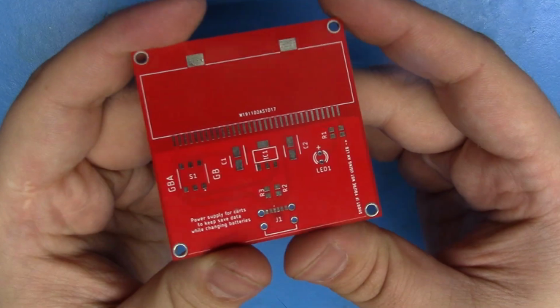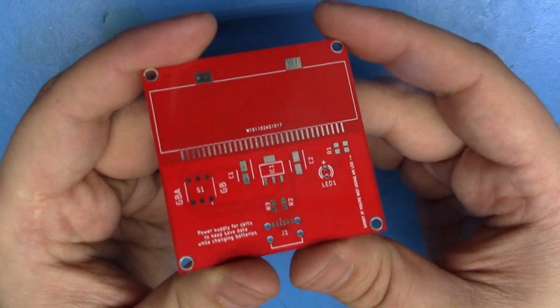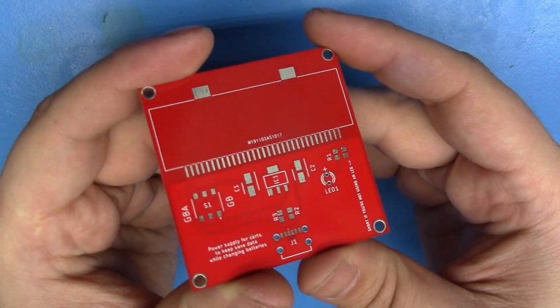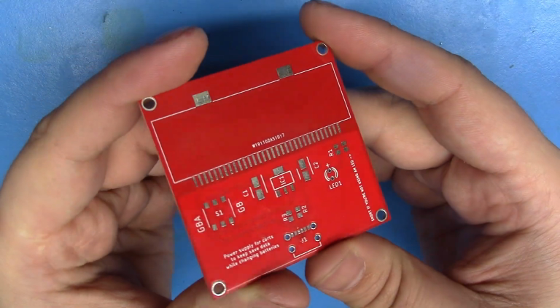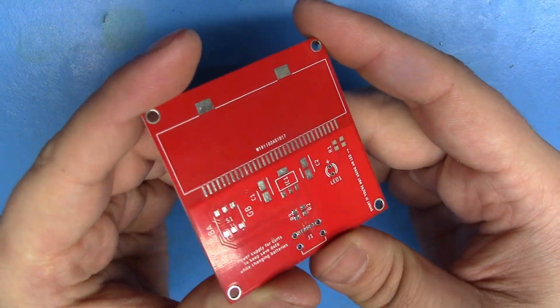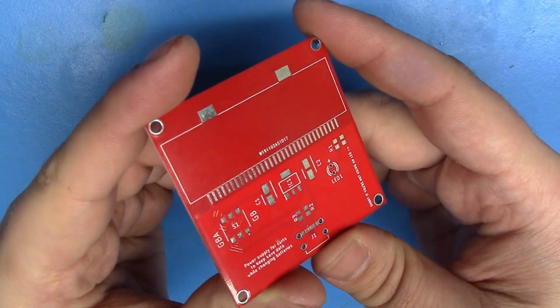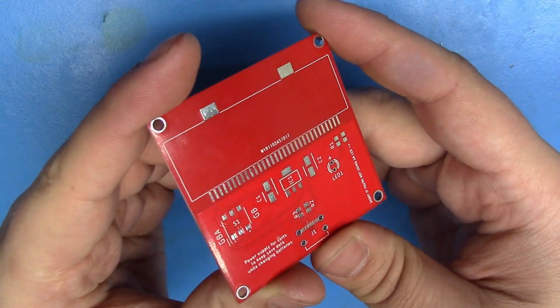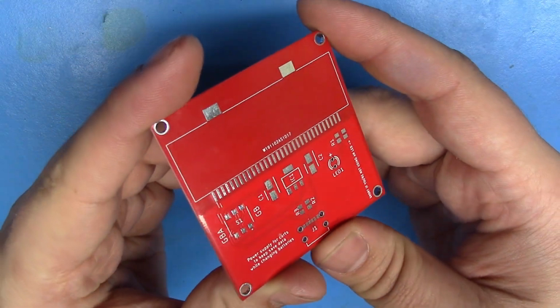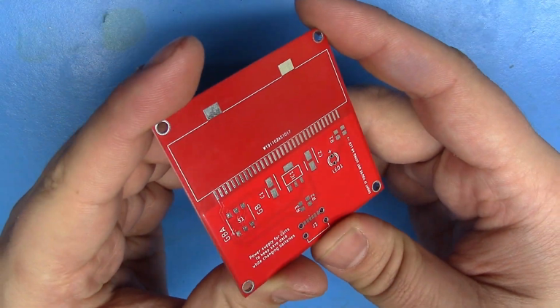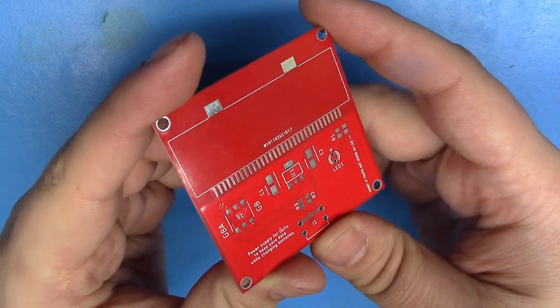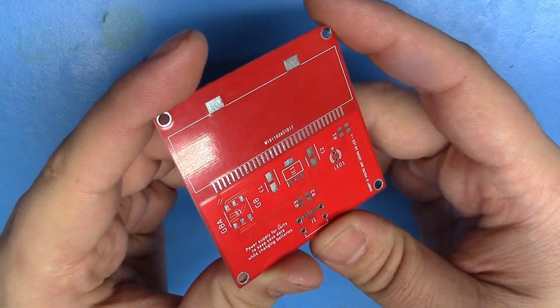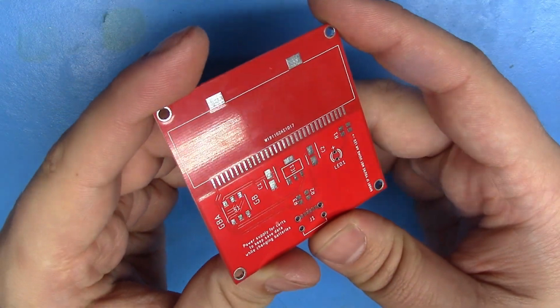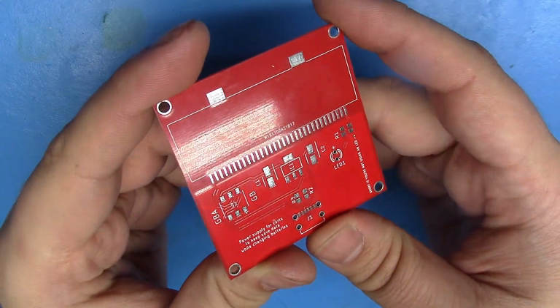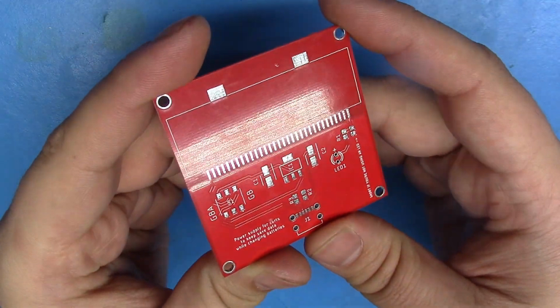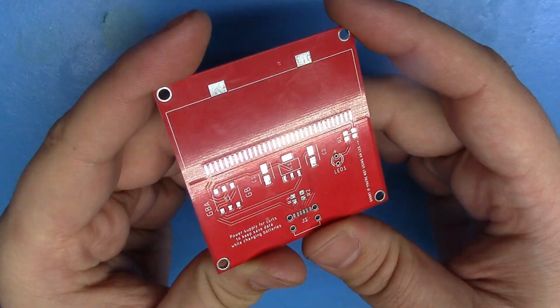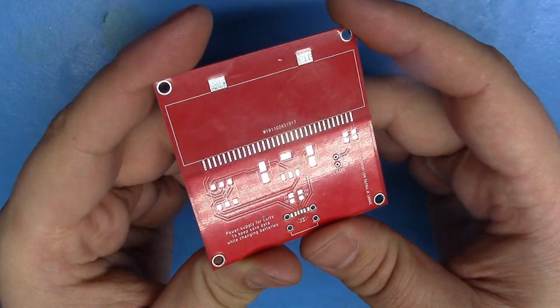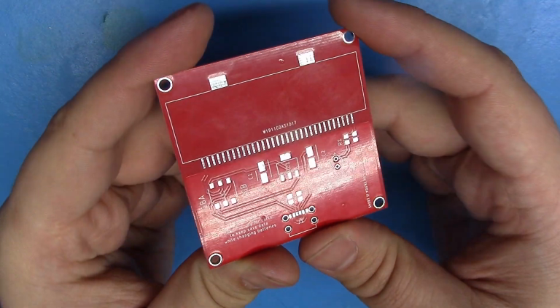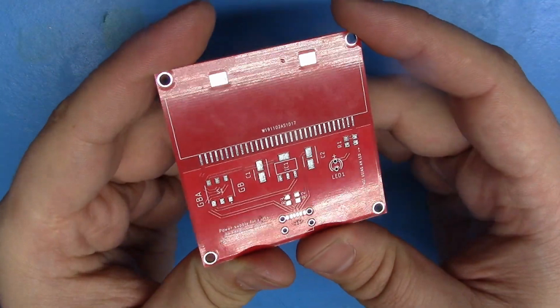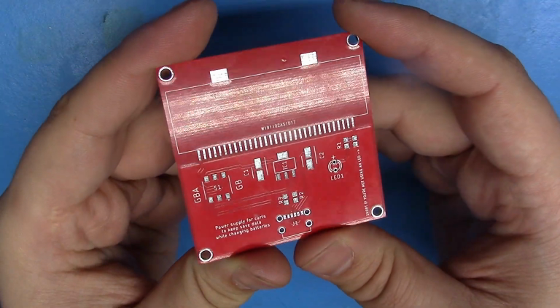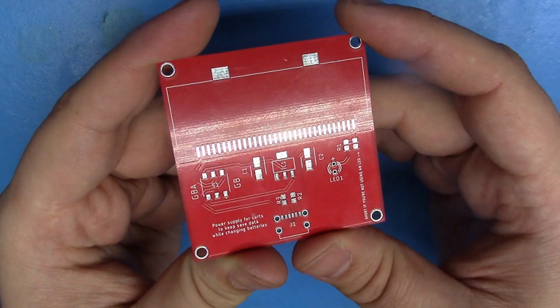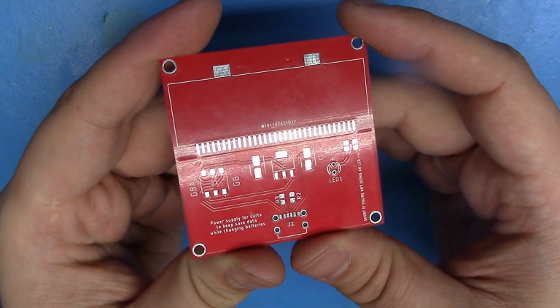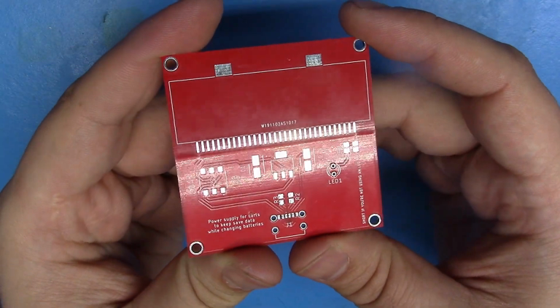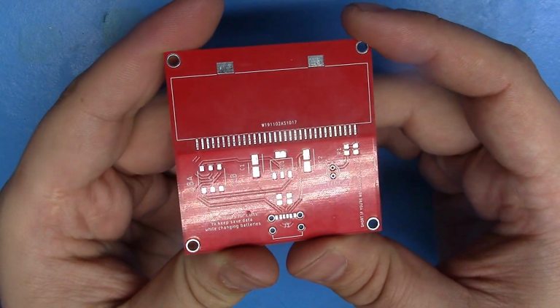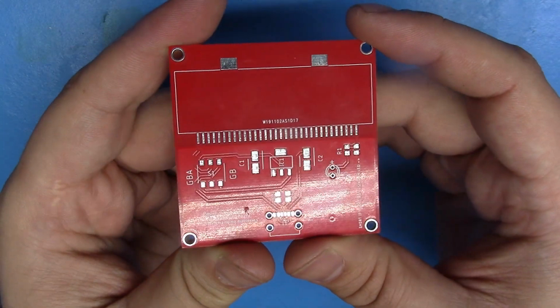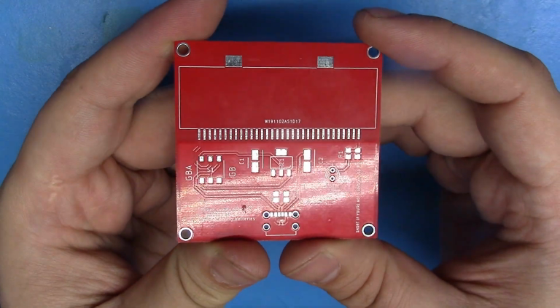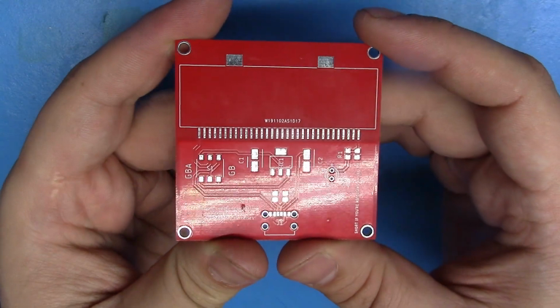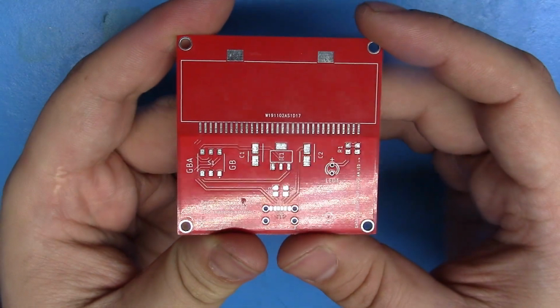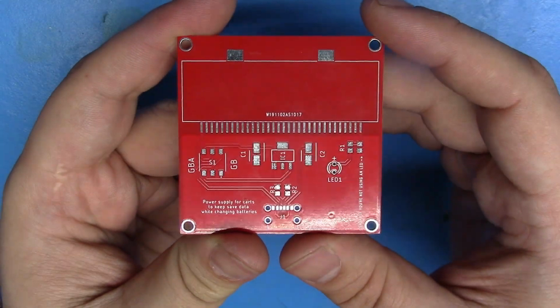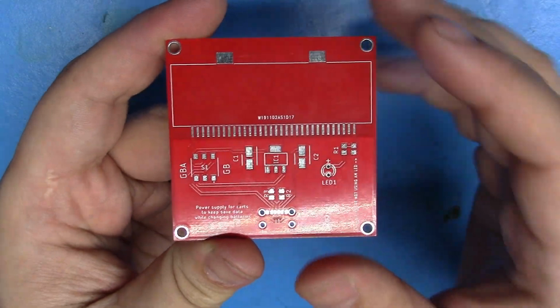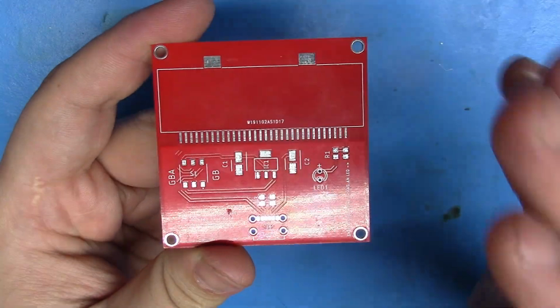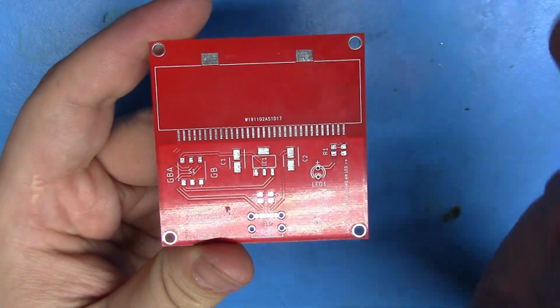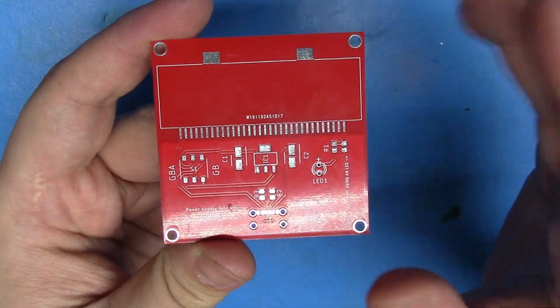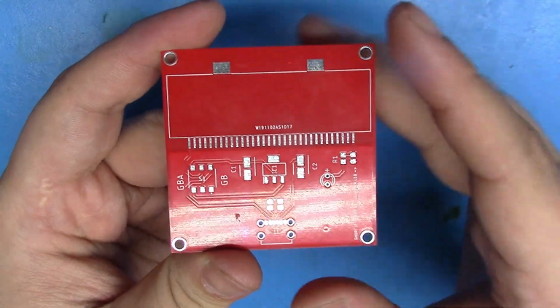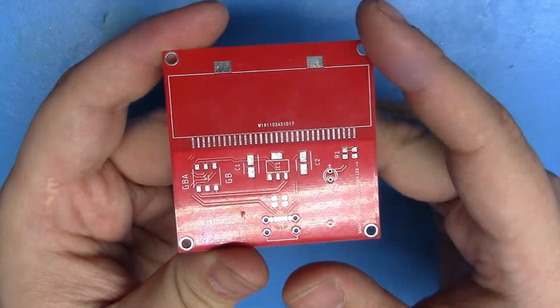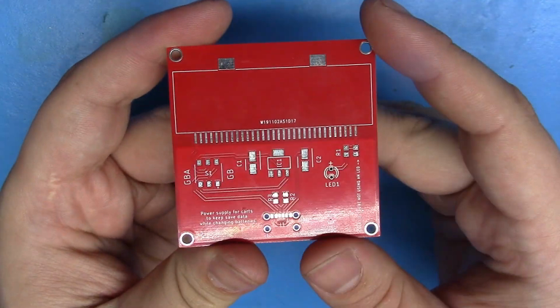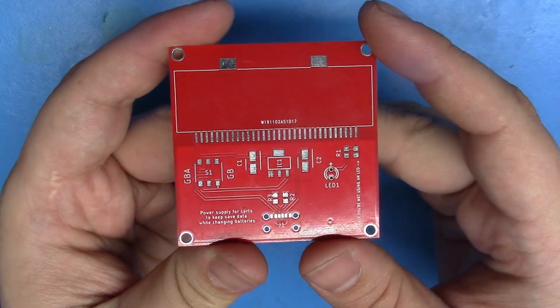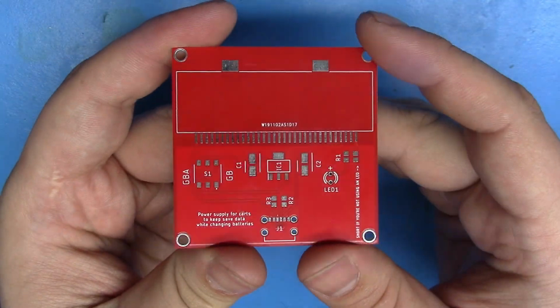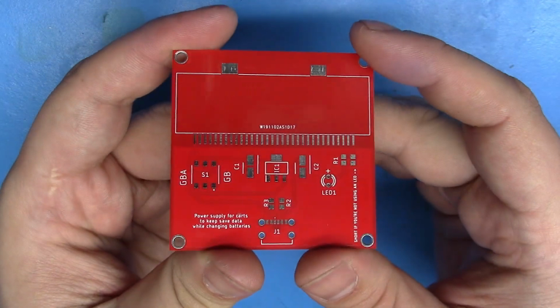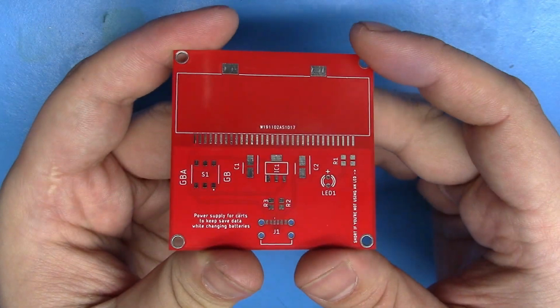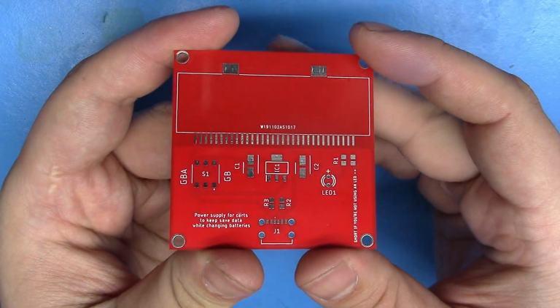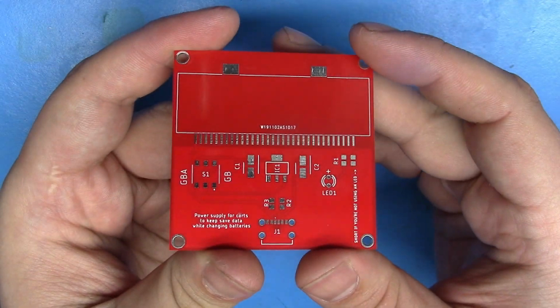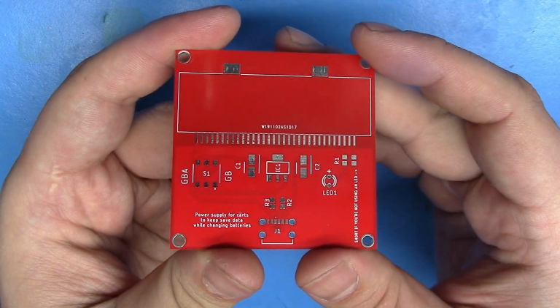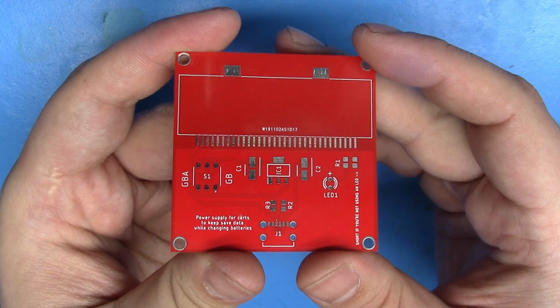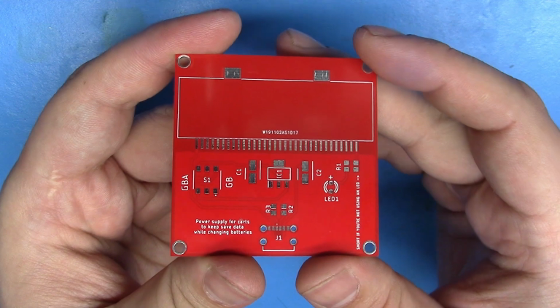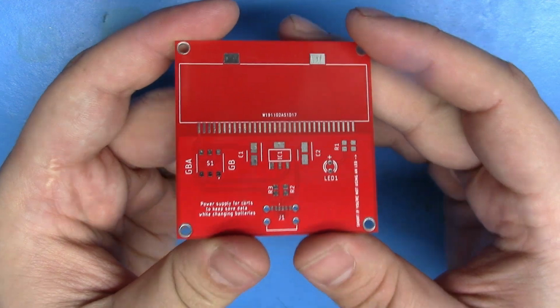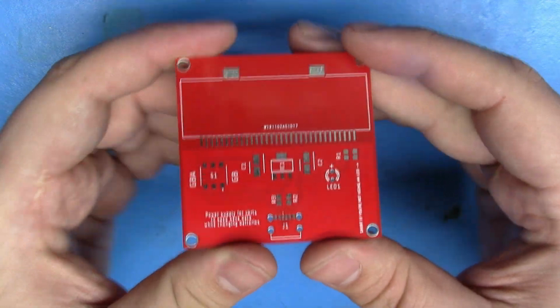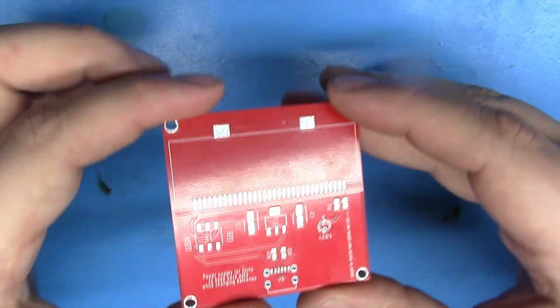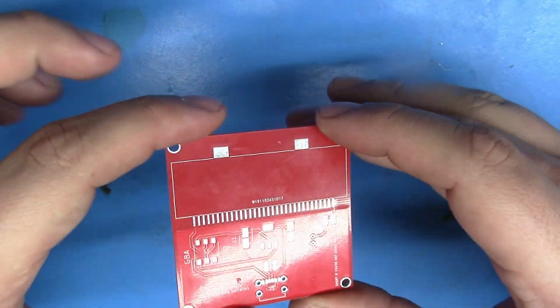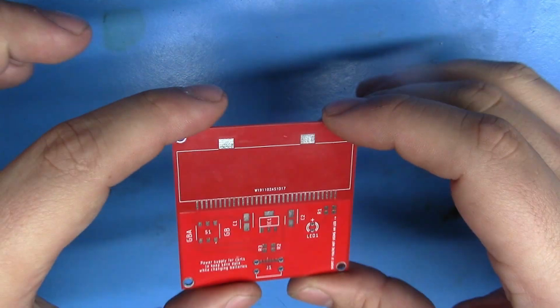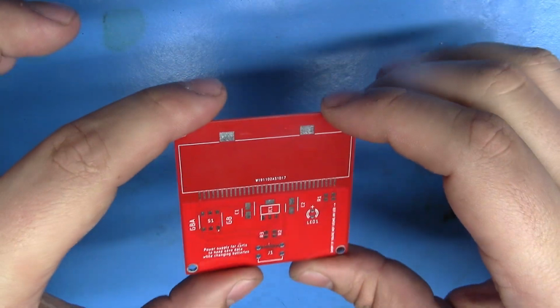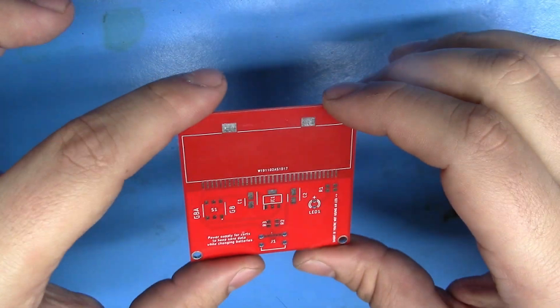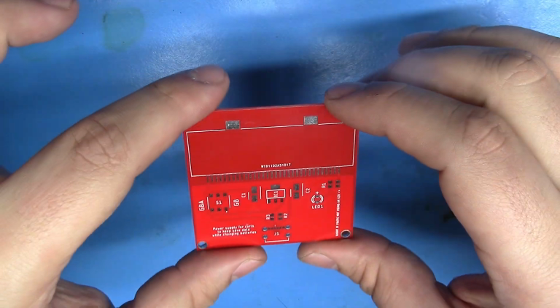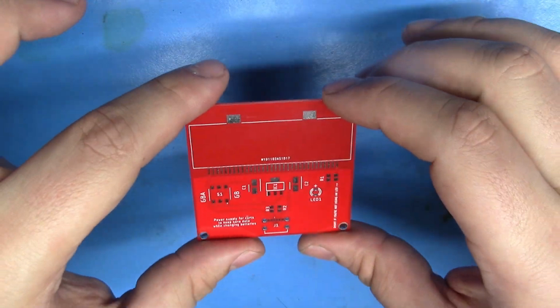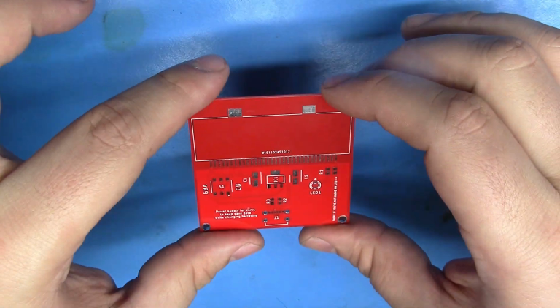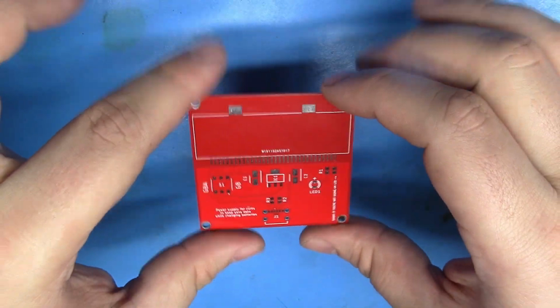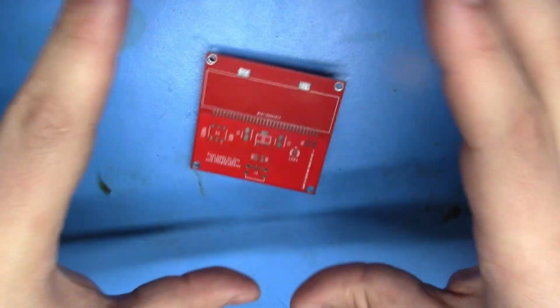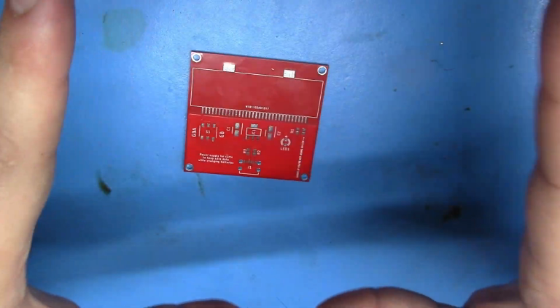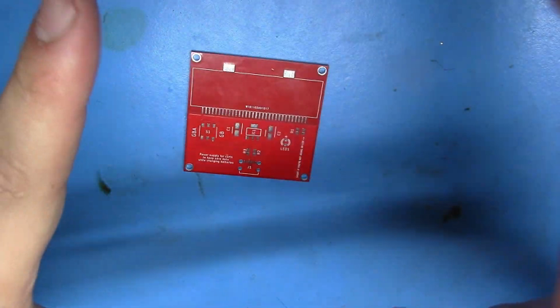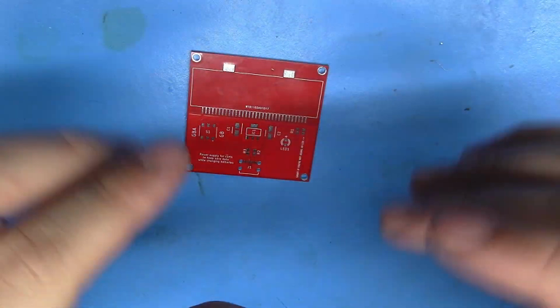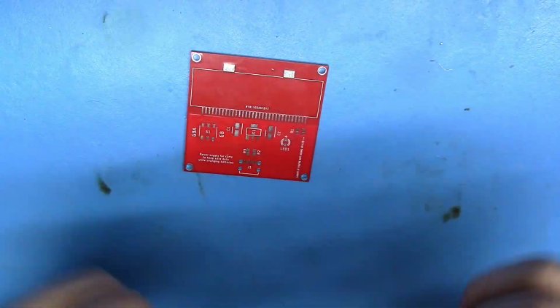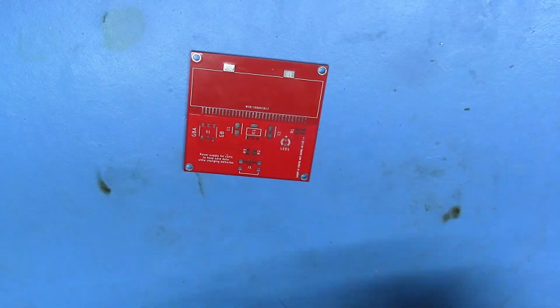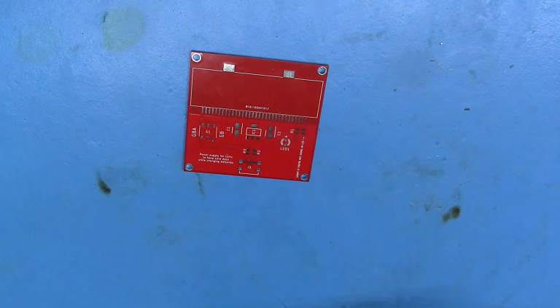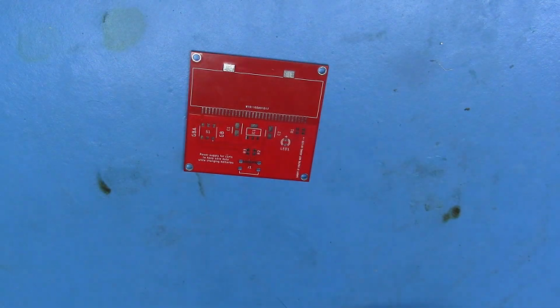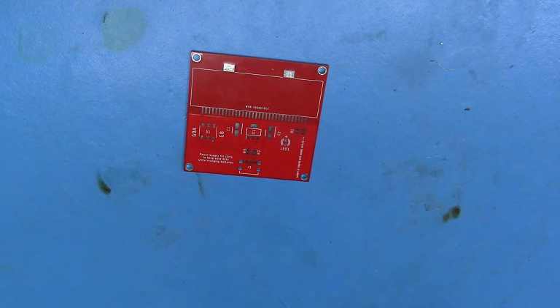And now that we've got our PCBs, we can go ahead and stuff them with all the components. Thank you PCBWay for sponsoring my channel. Let's go ahead and solder this guy up.